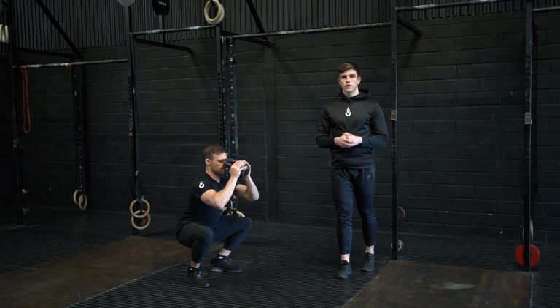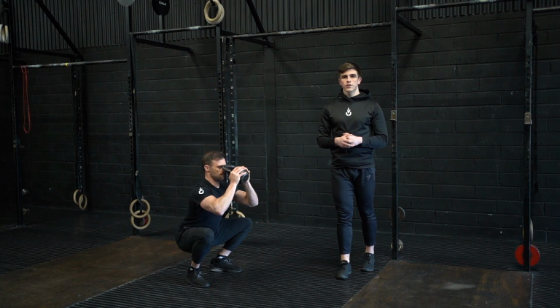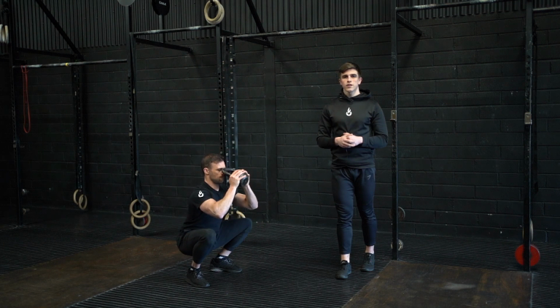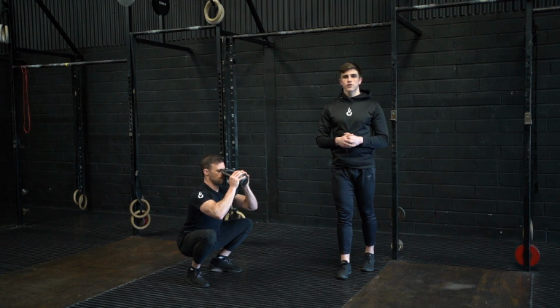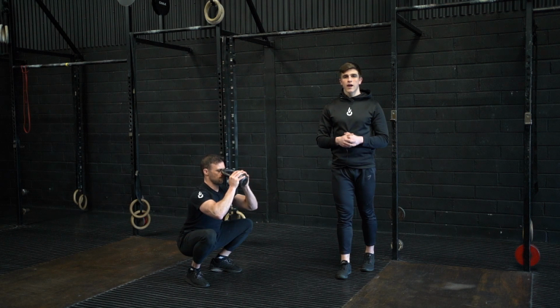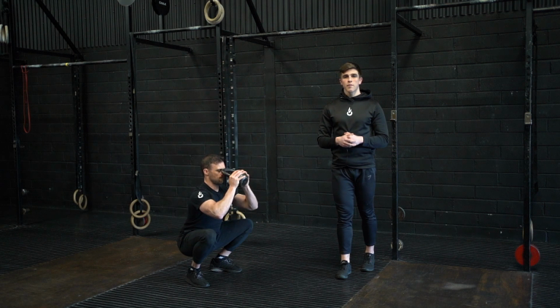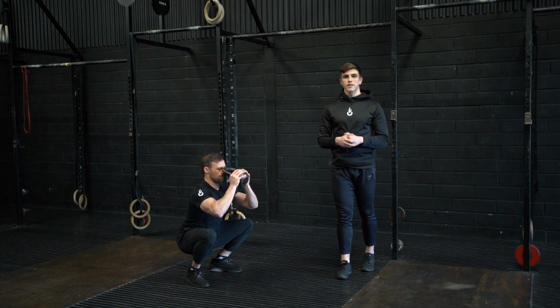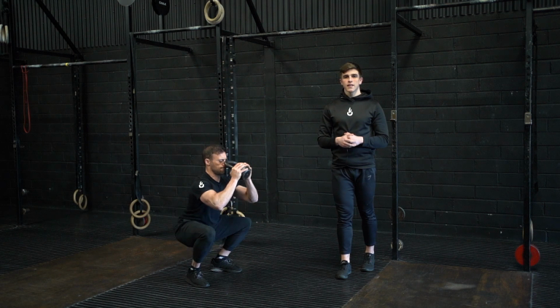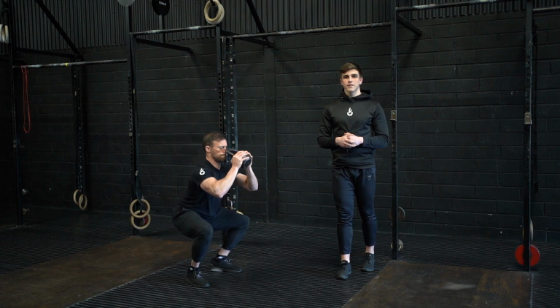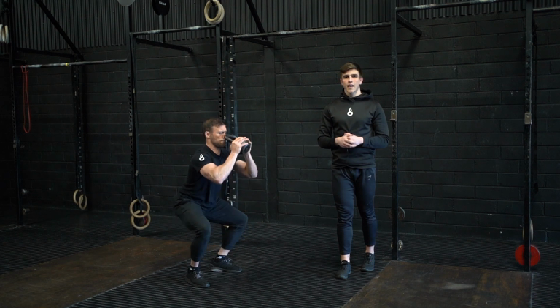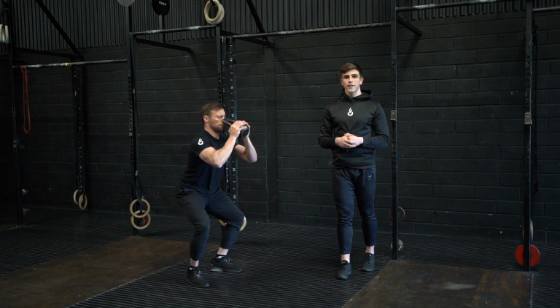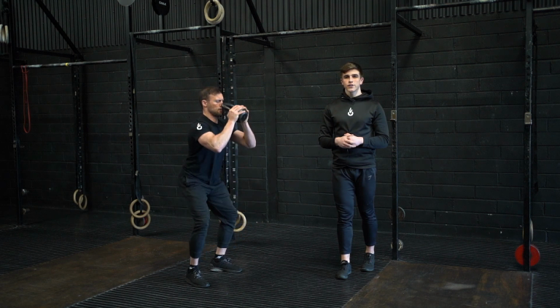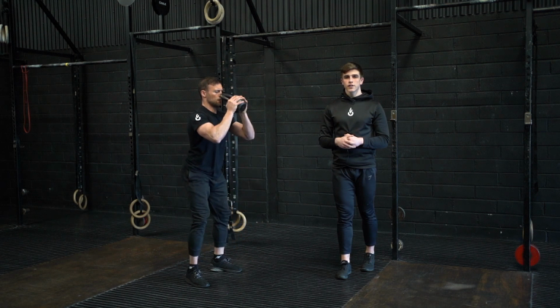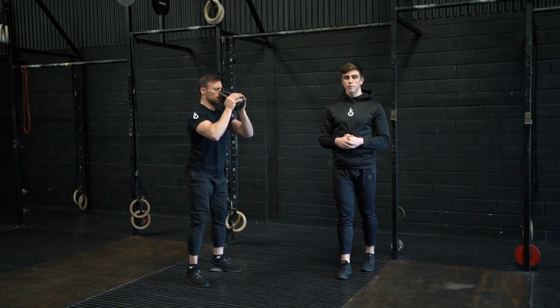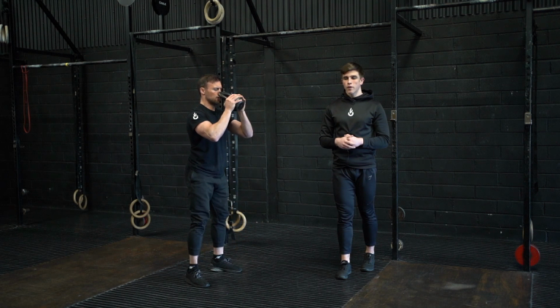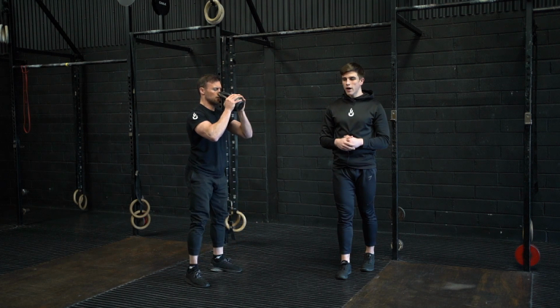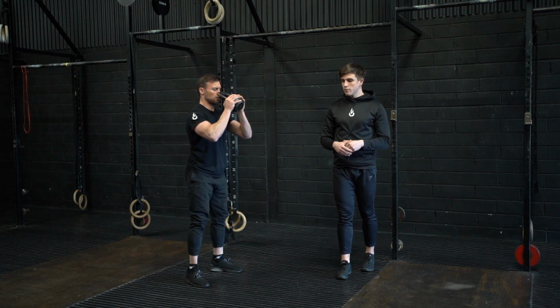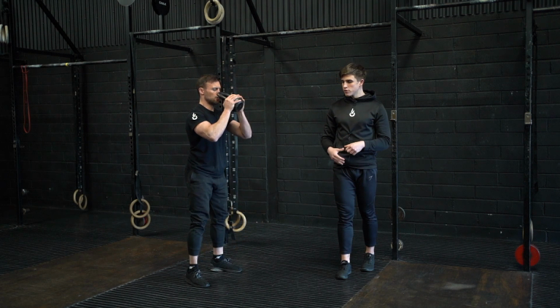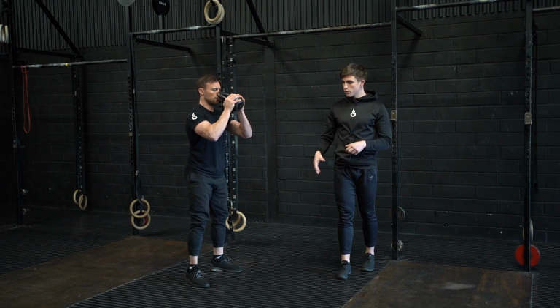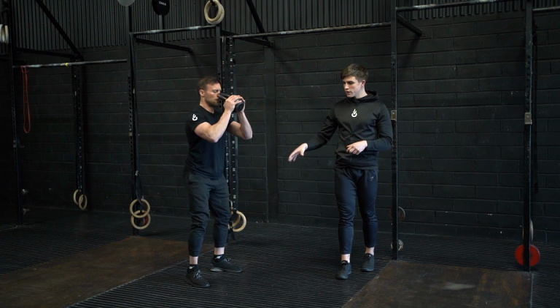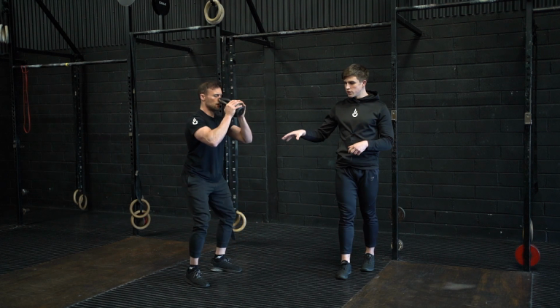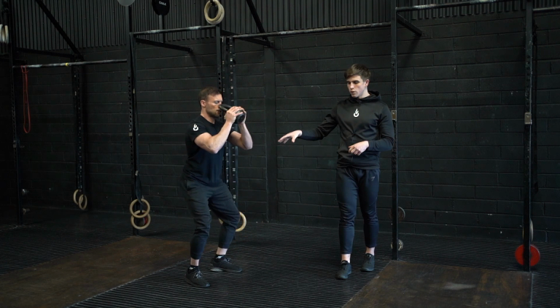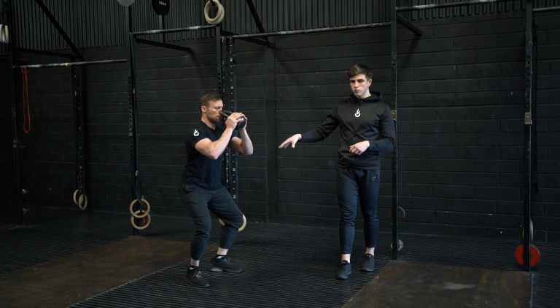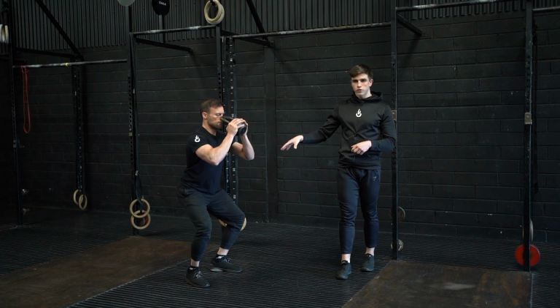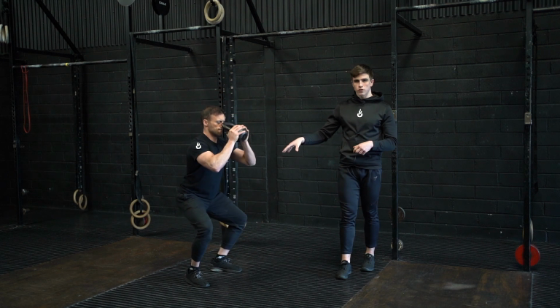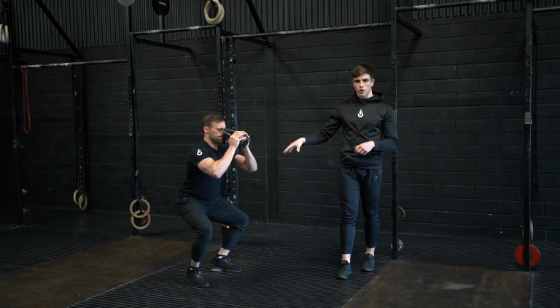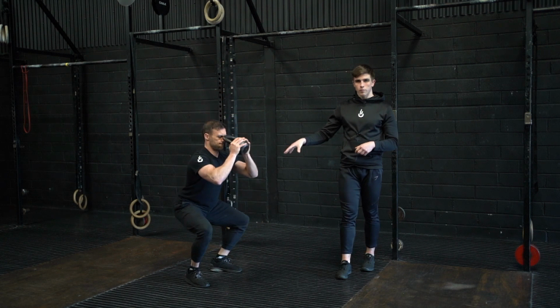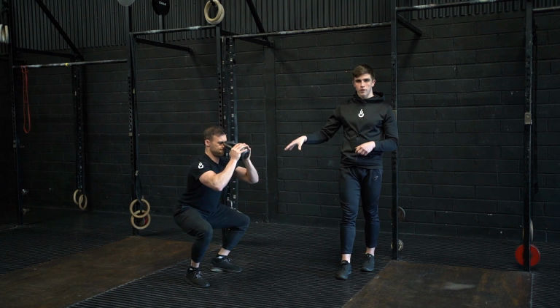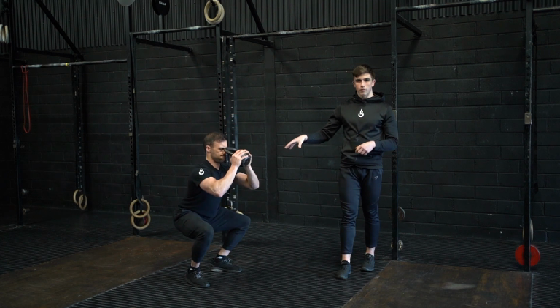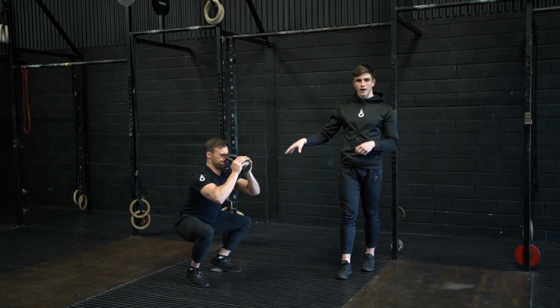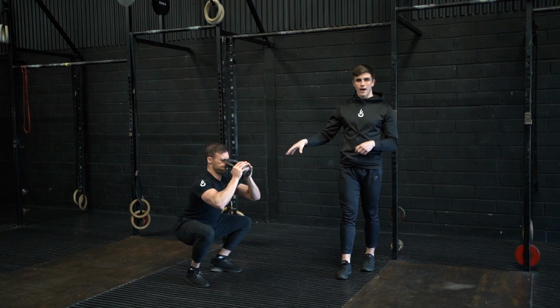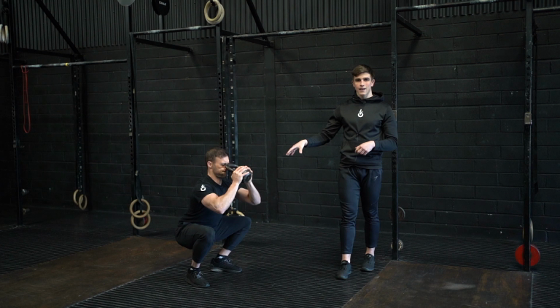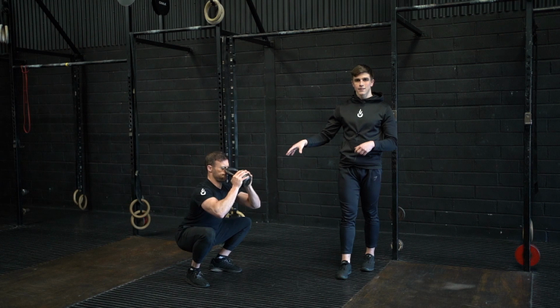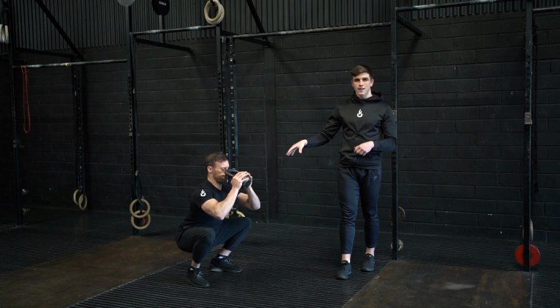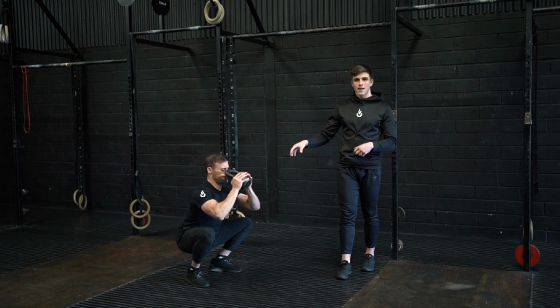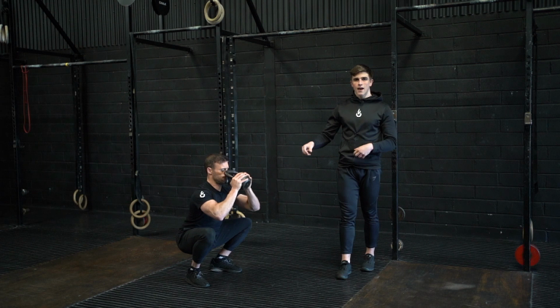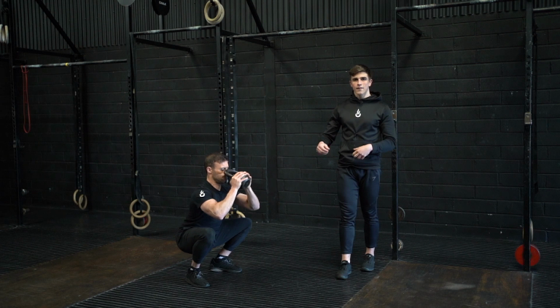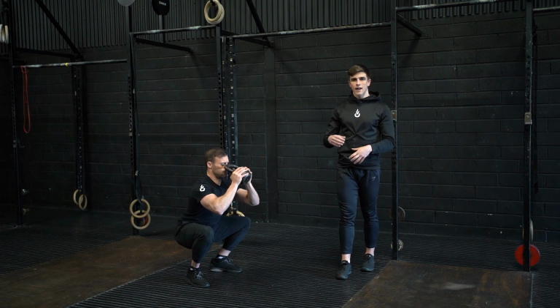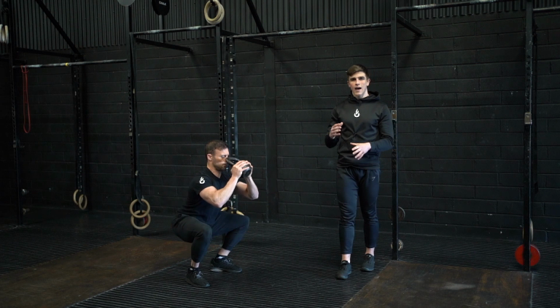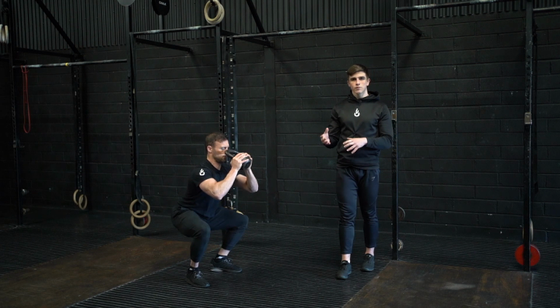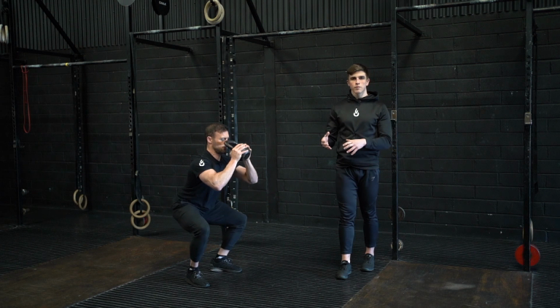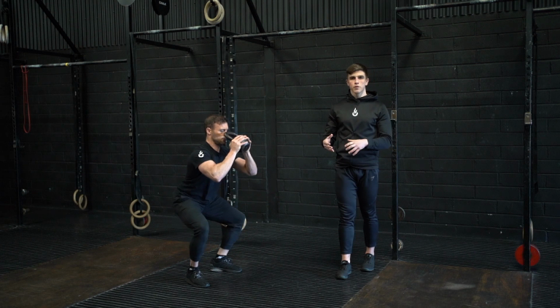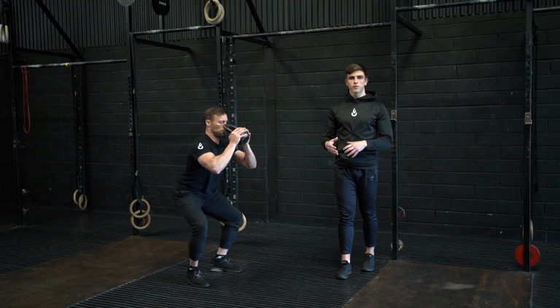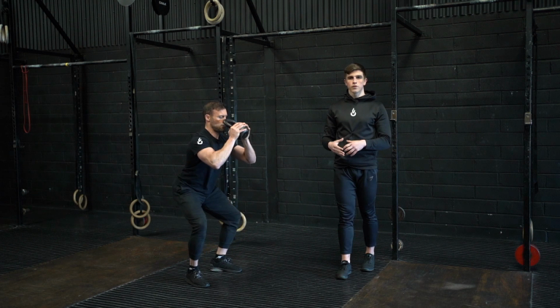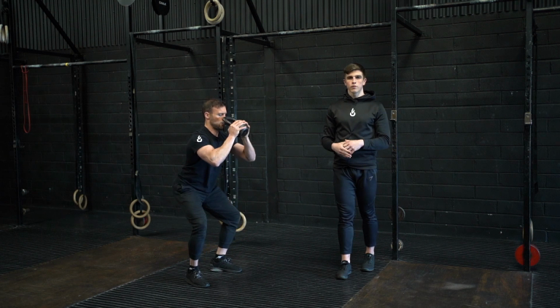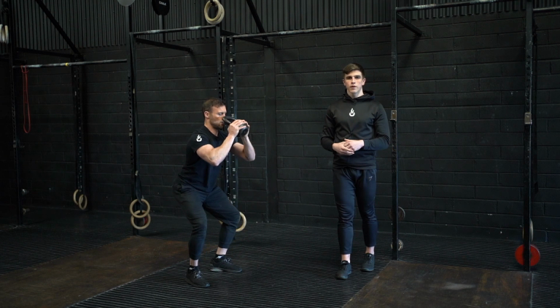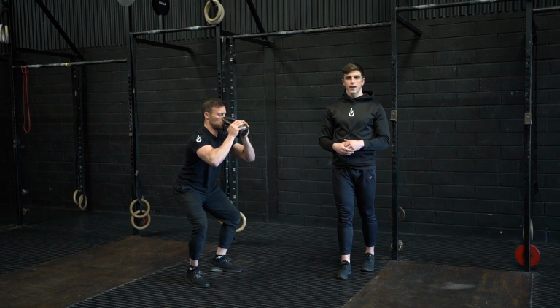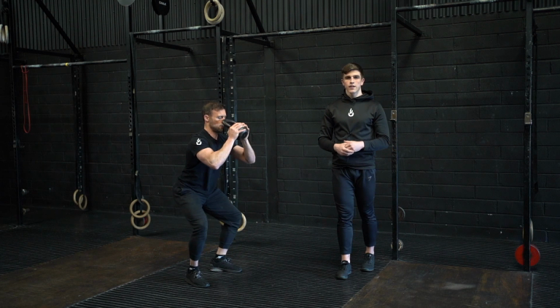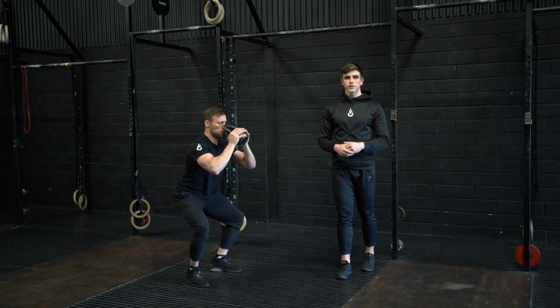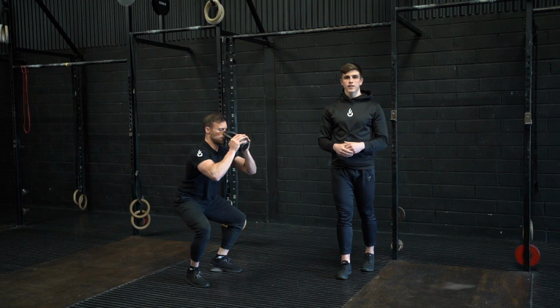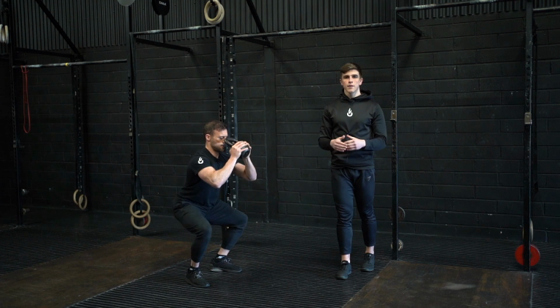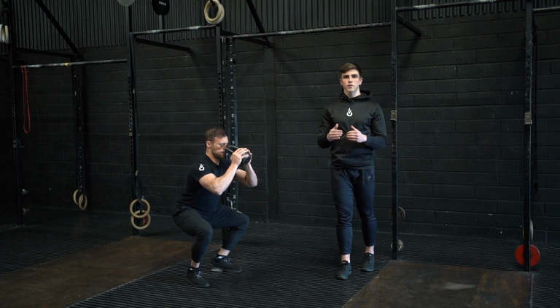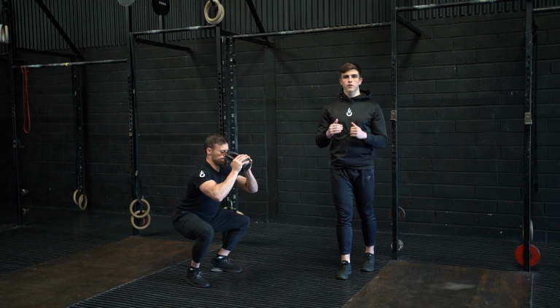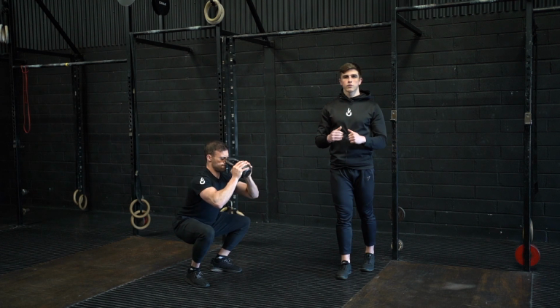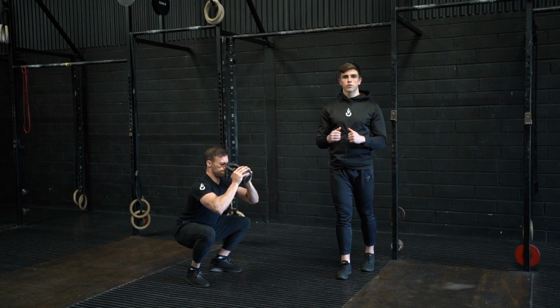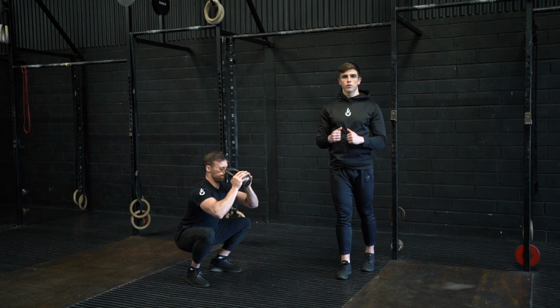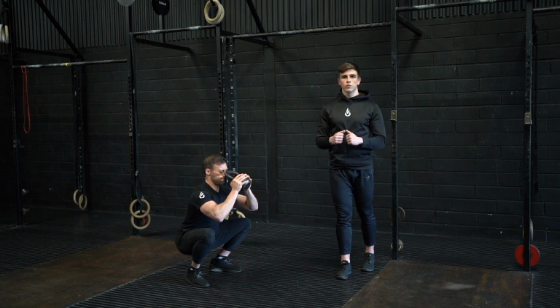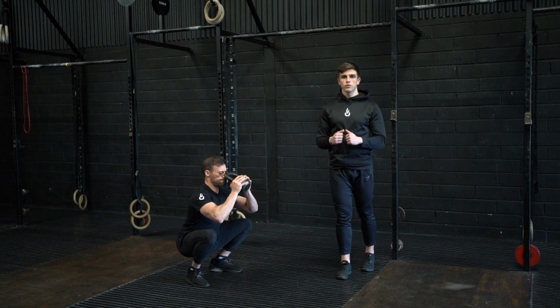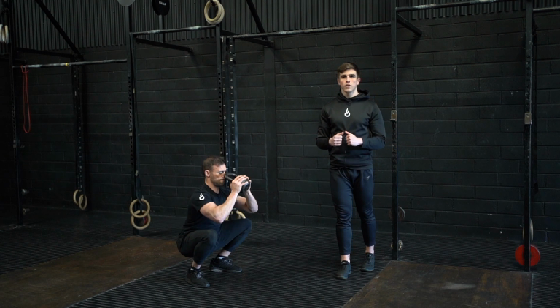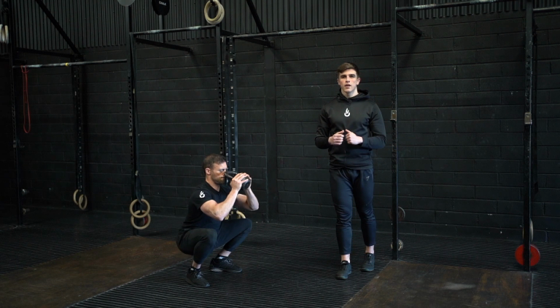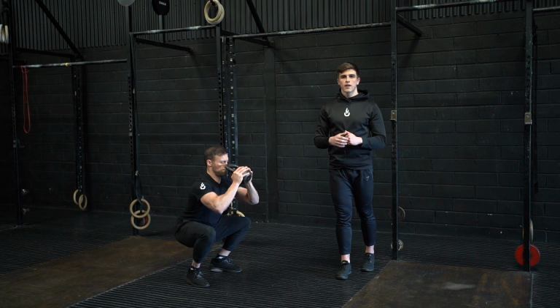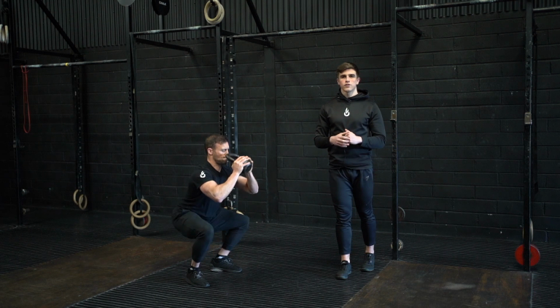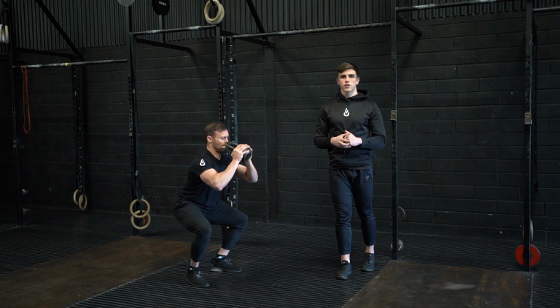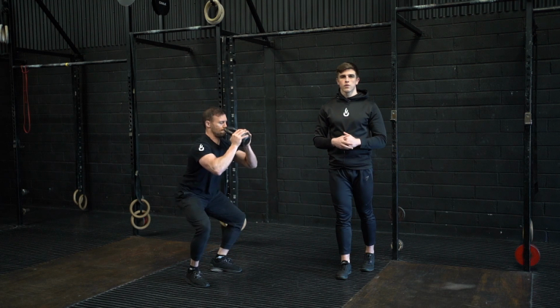Throughout this, try and maintain tension at the bottom so we don't slump and relax, and then as we move through range keep it controlled and slow.